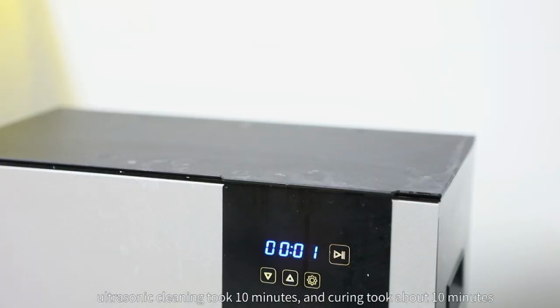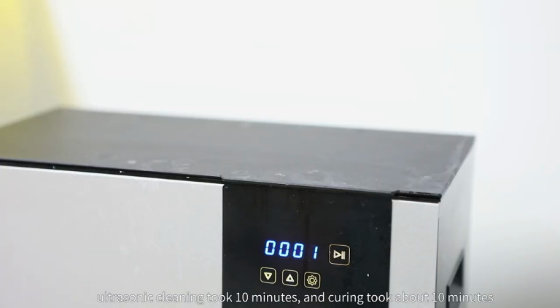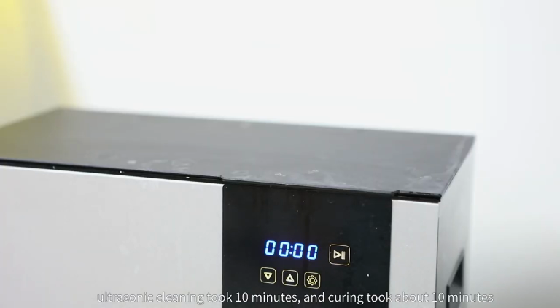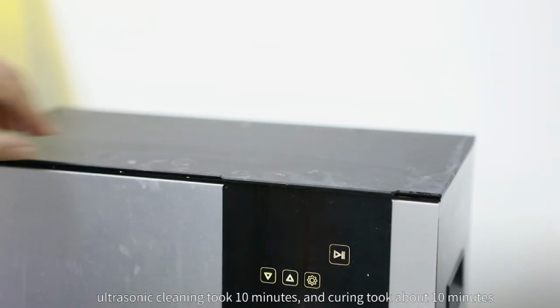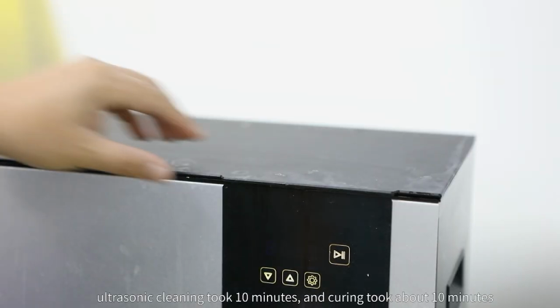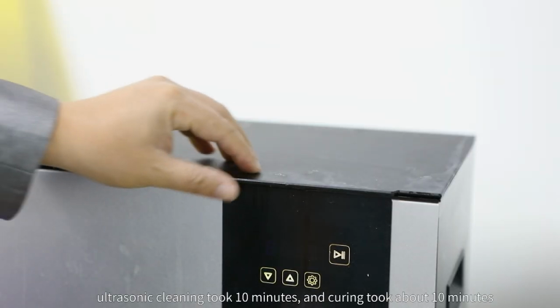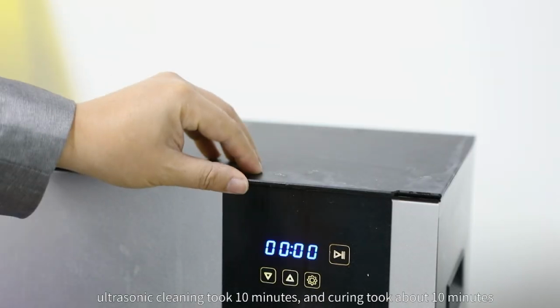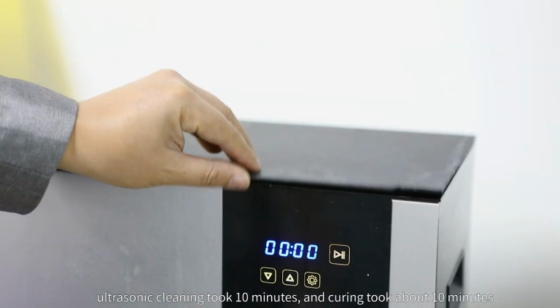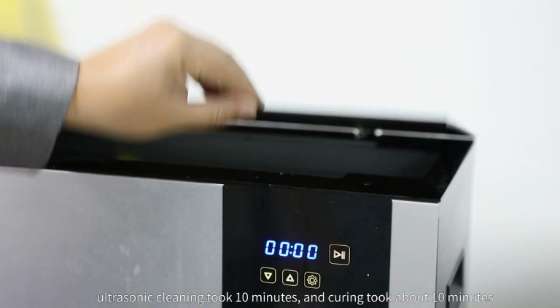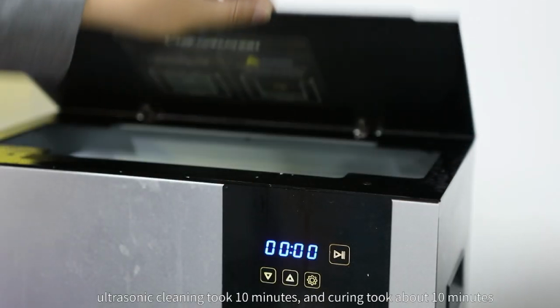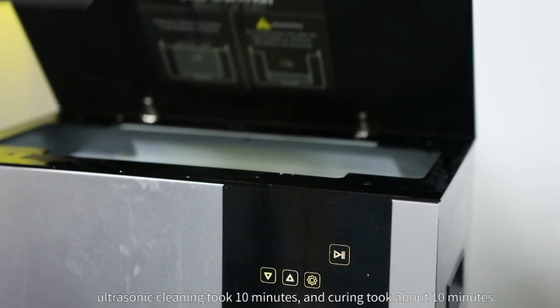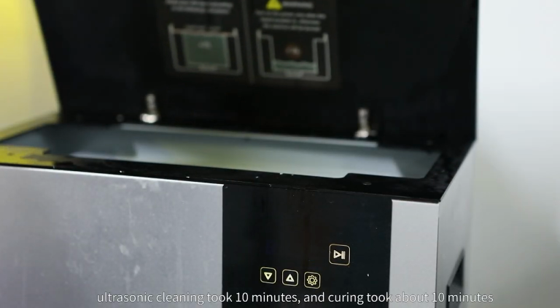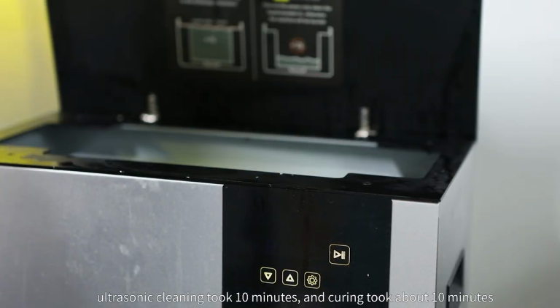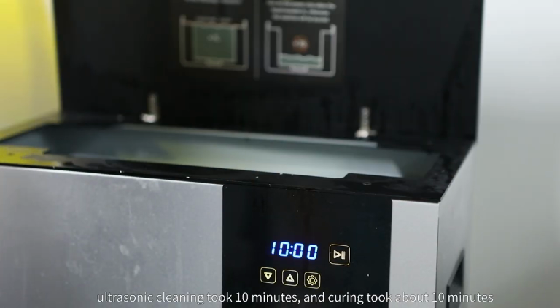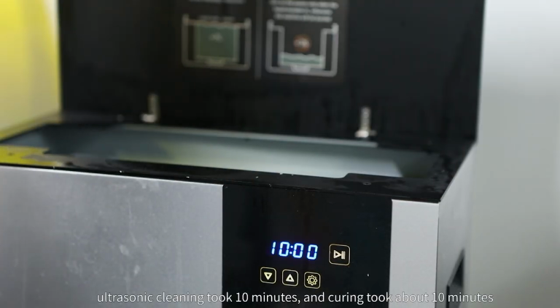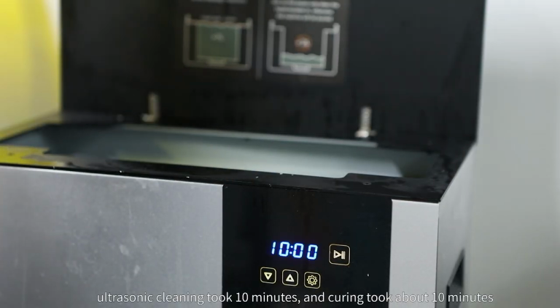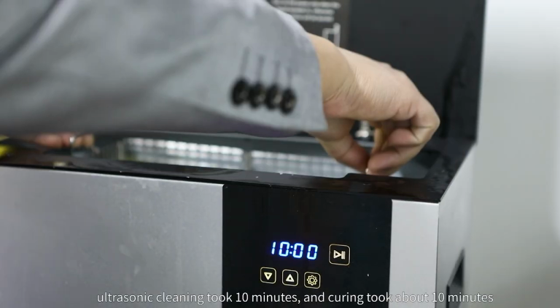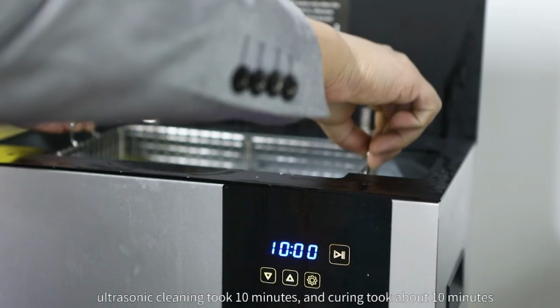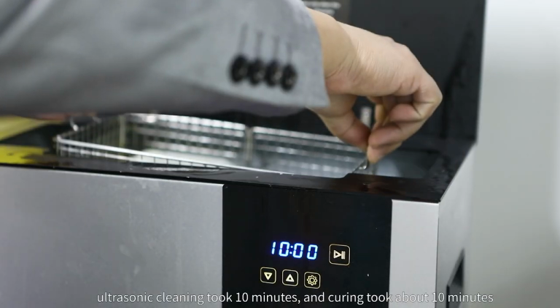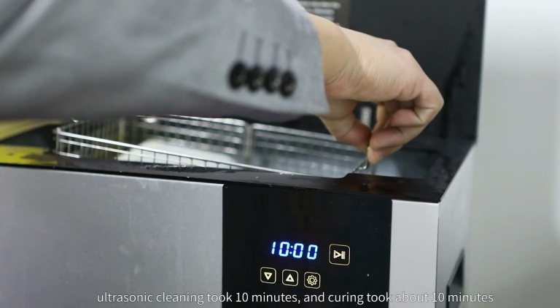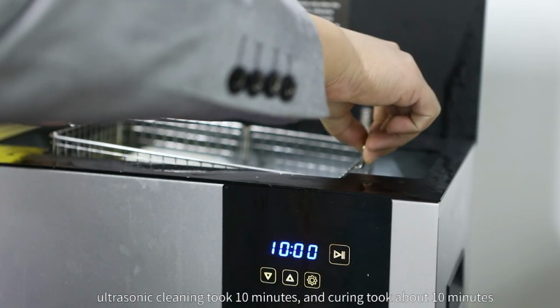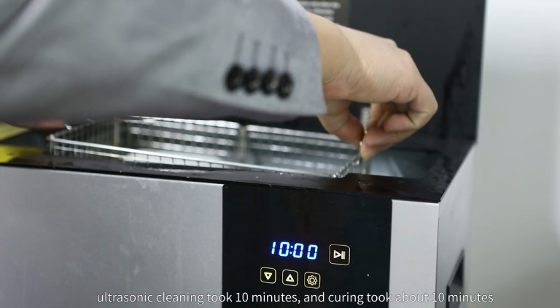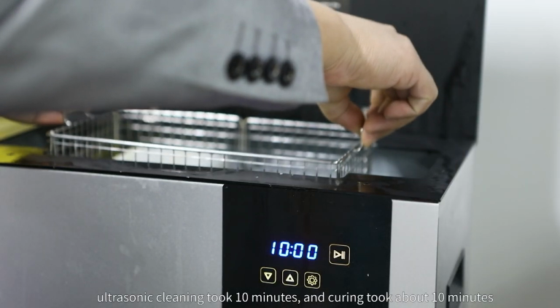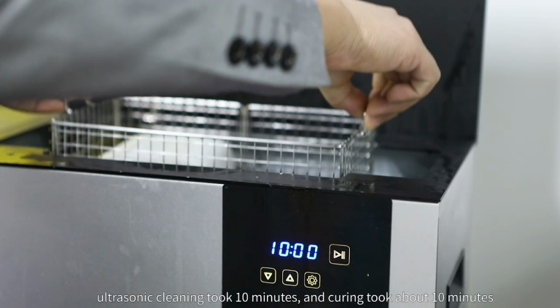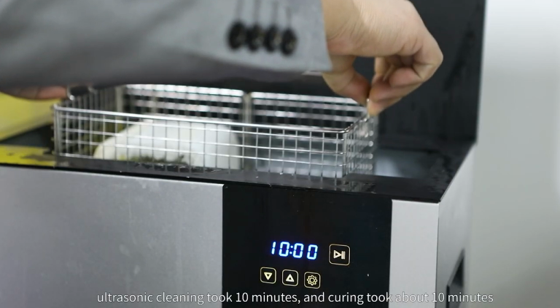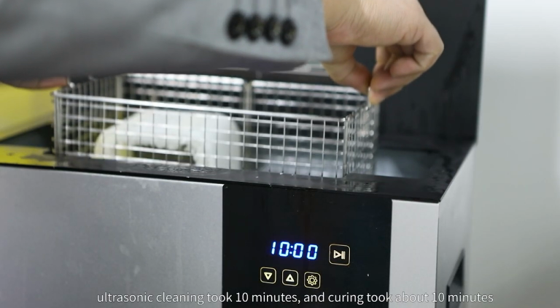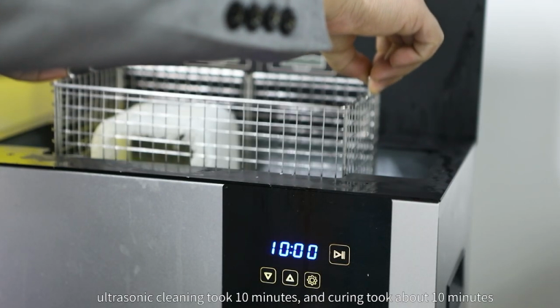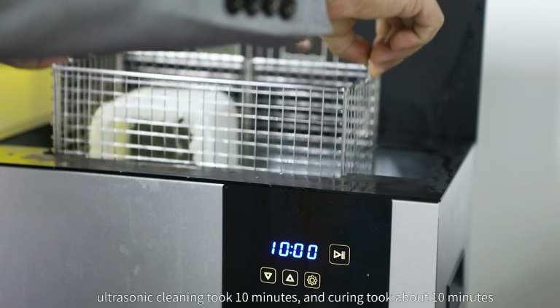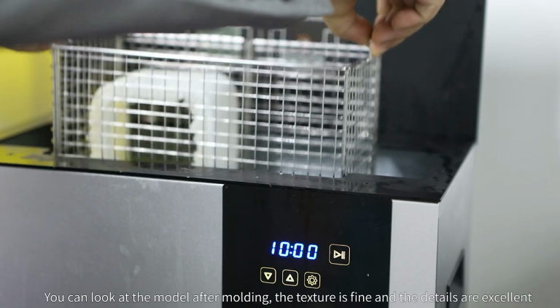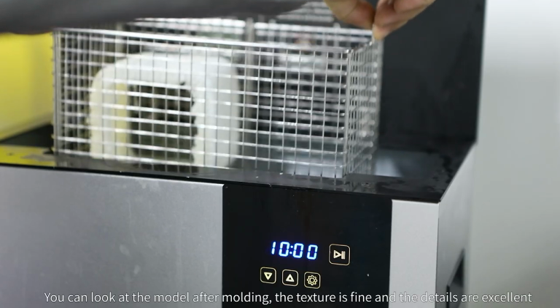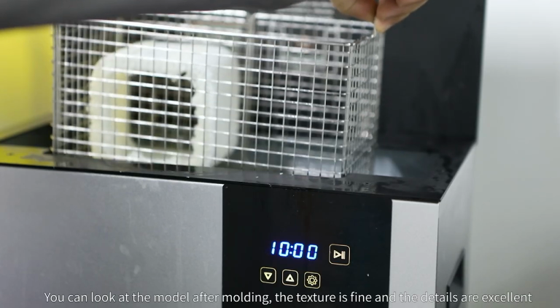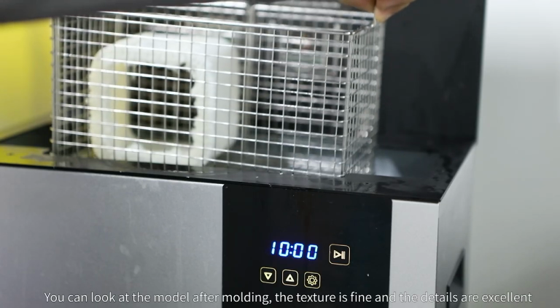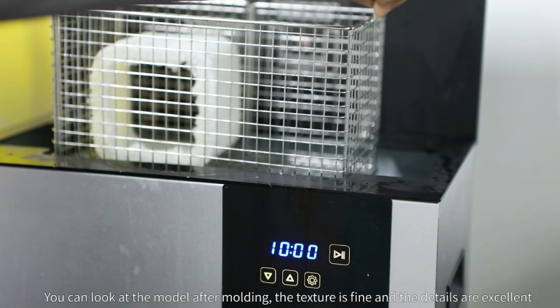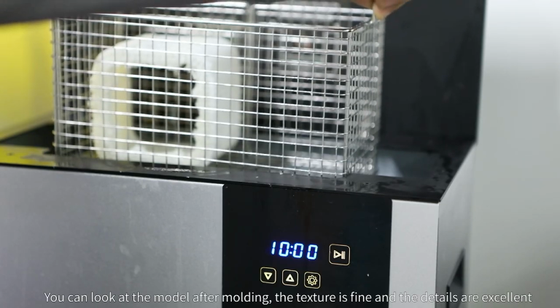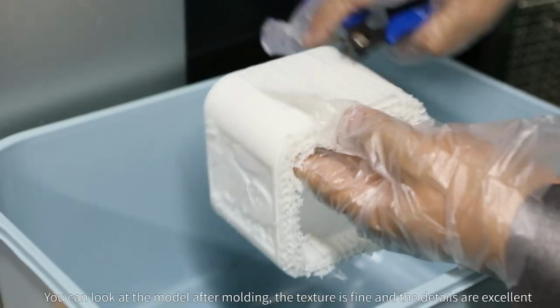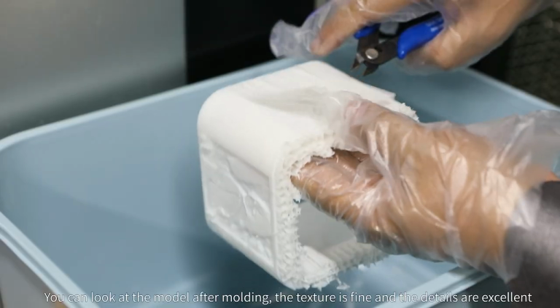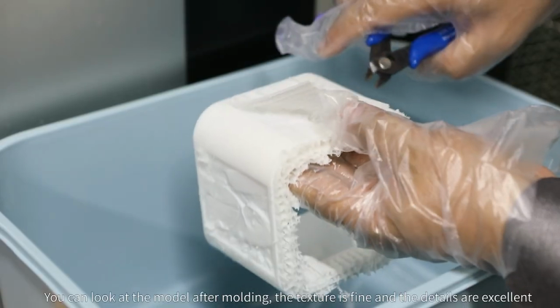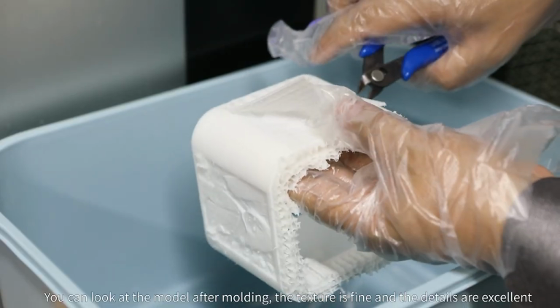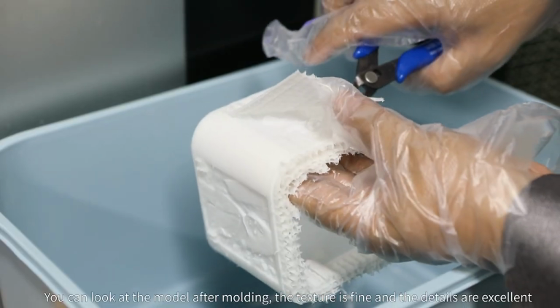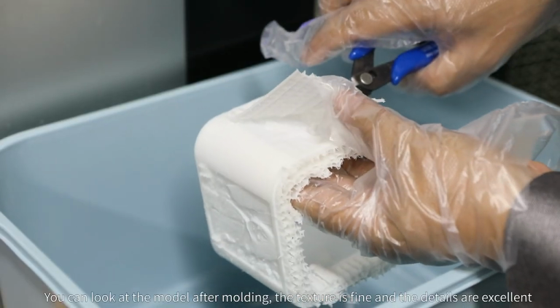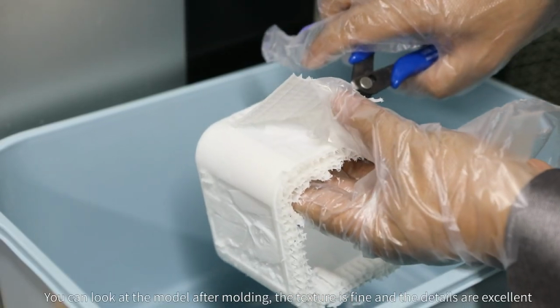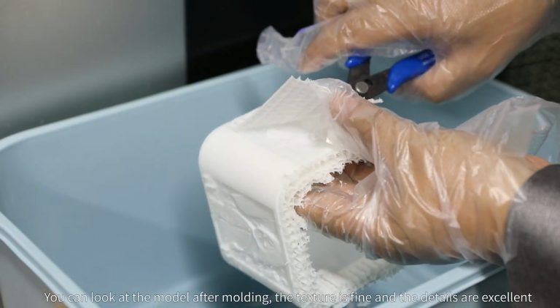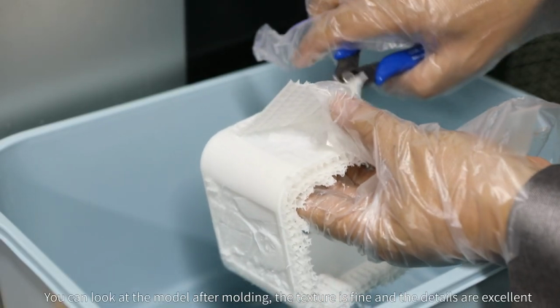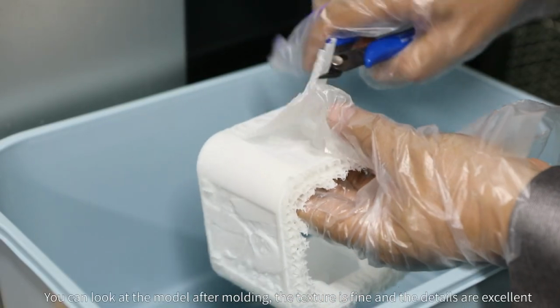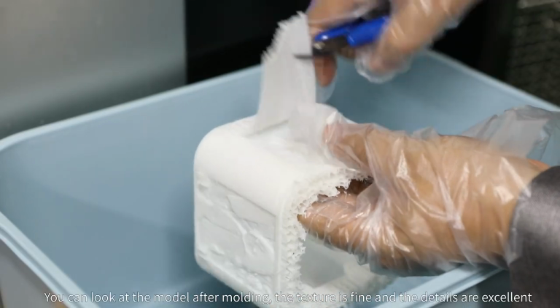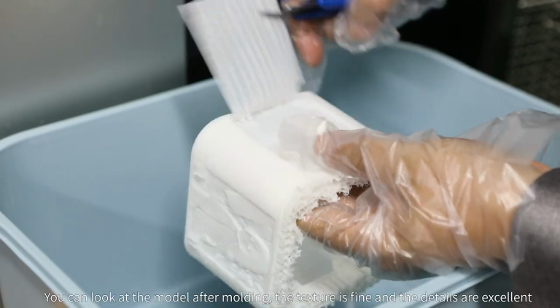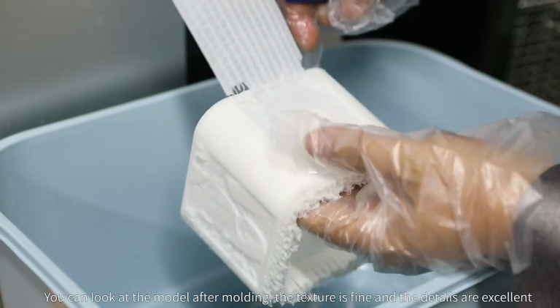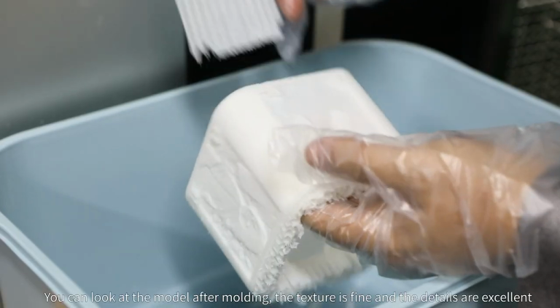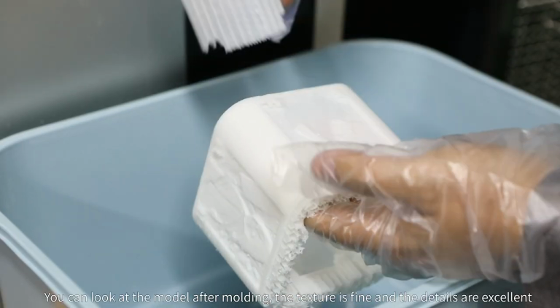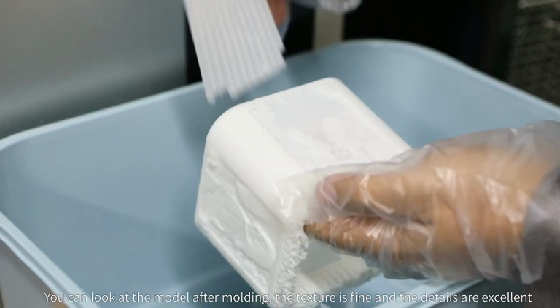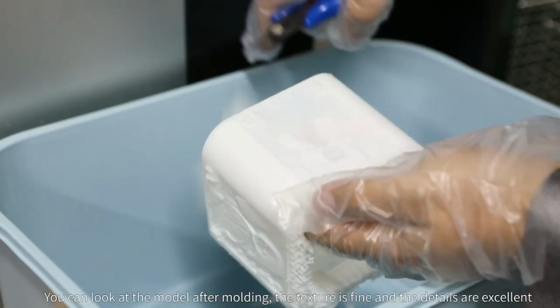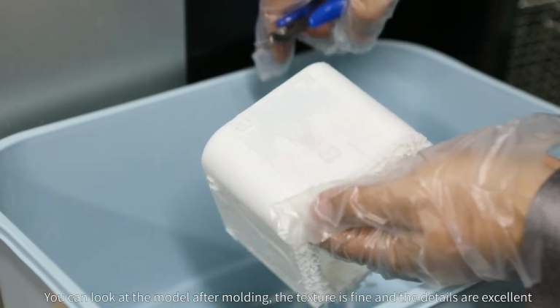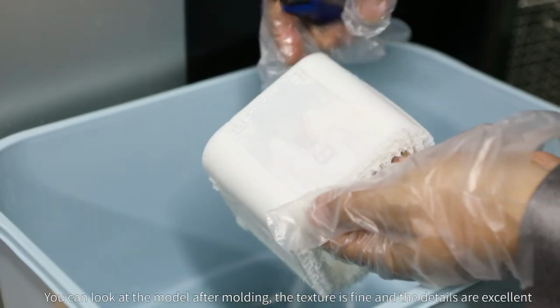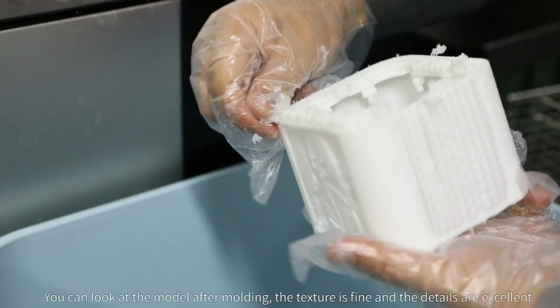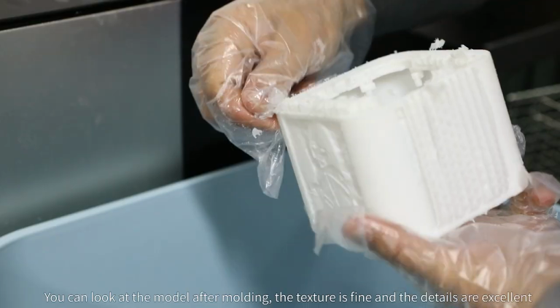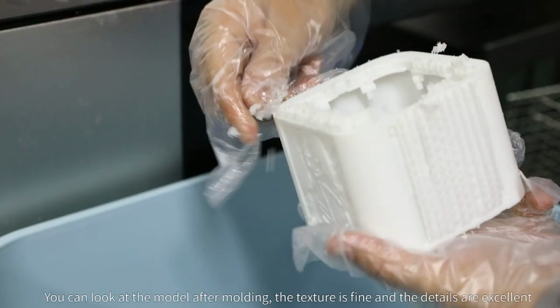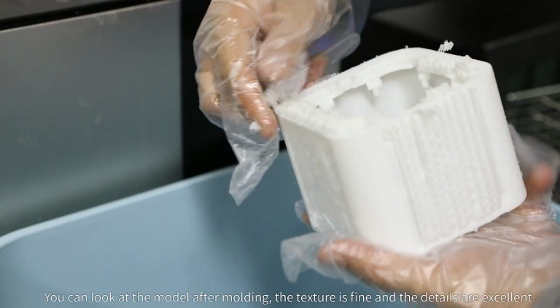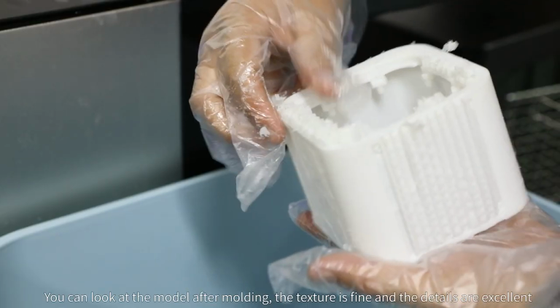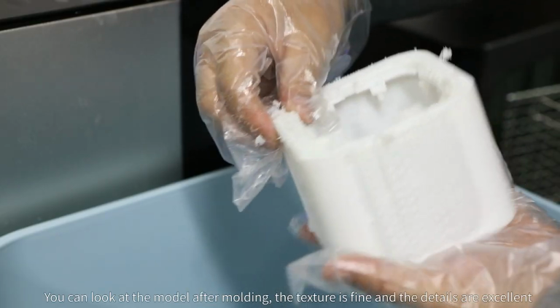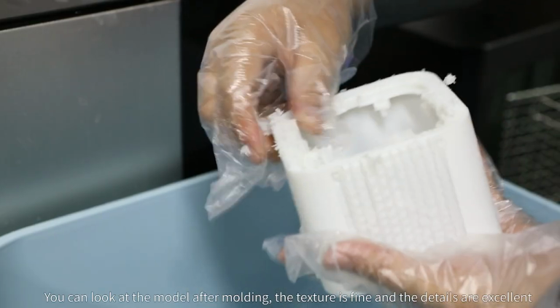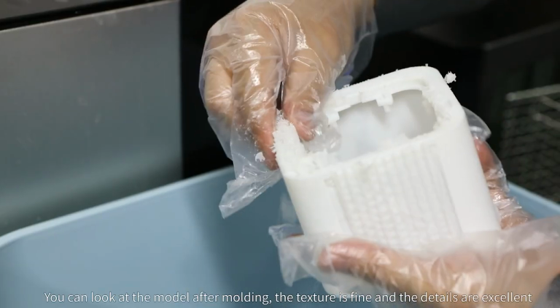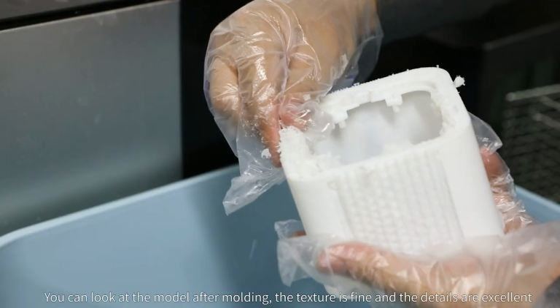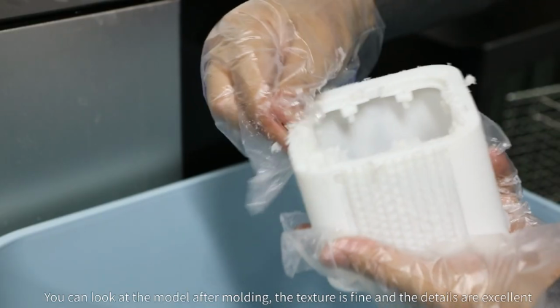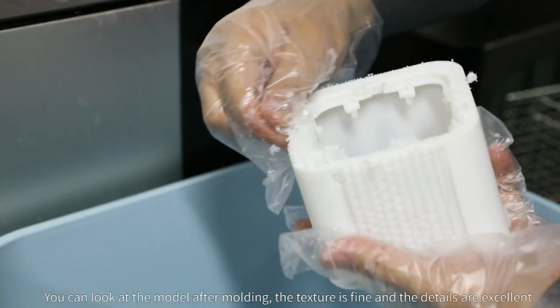The whole printing process was very smooth — it took four hours. Ultrasonic cleaning took 10 minutes and curing took about 10 minutes. You can look at the model after molding: the texture is fine and the details are excellent.